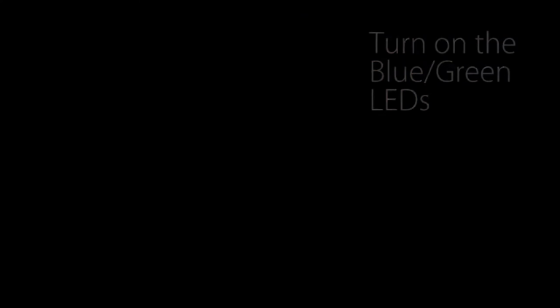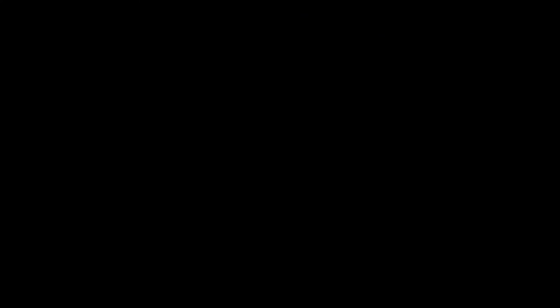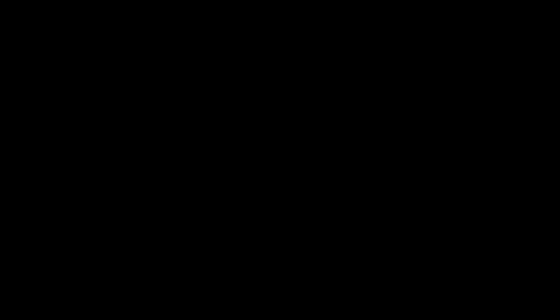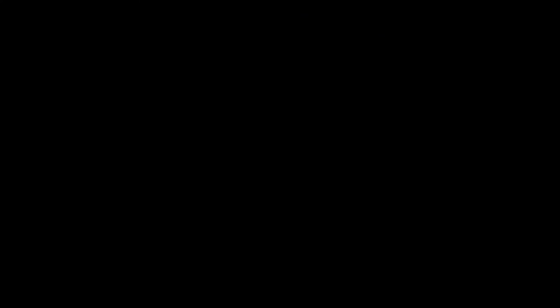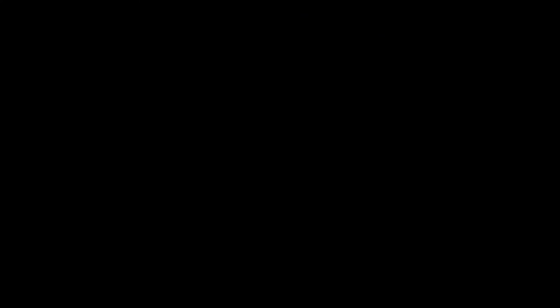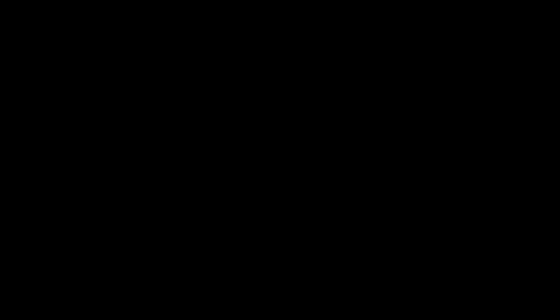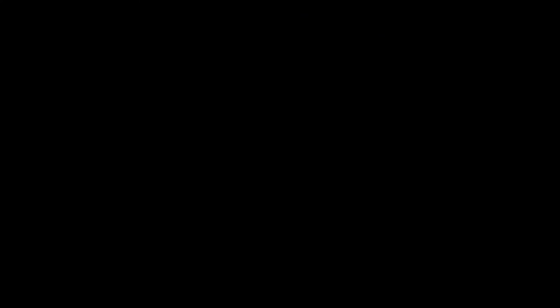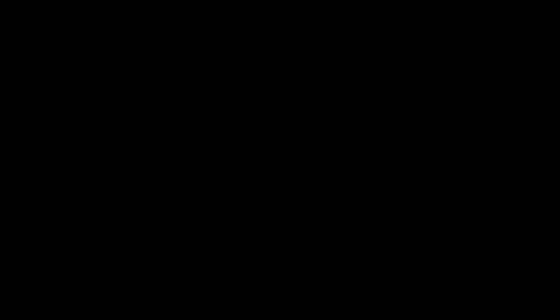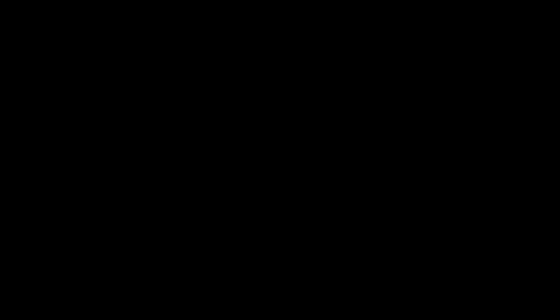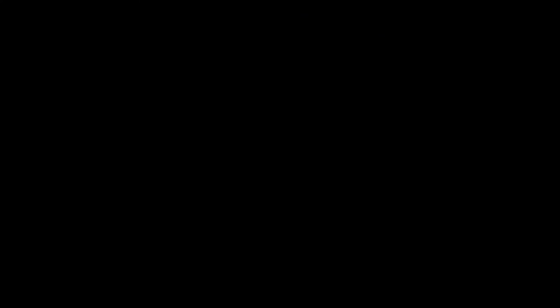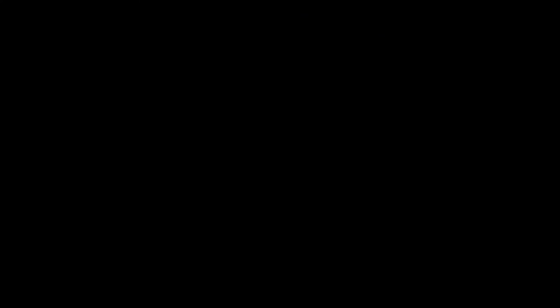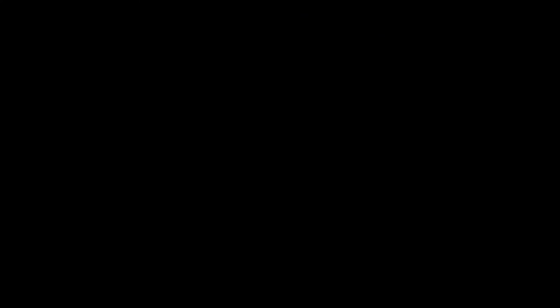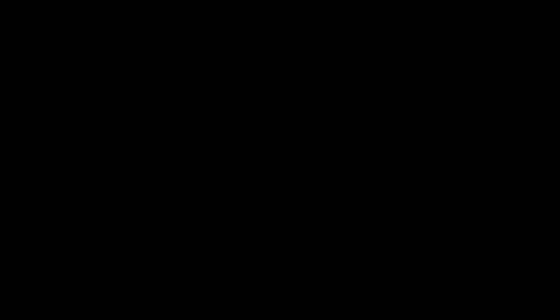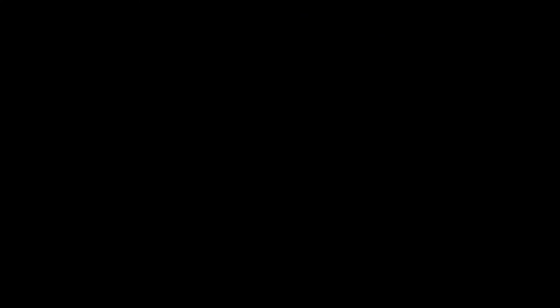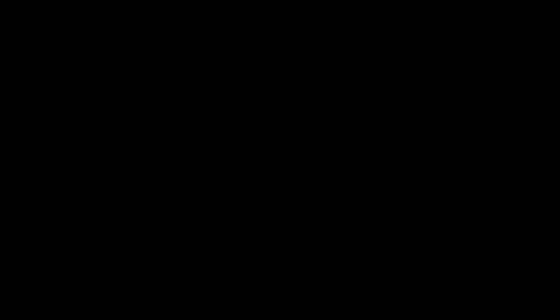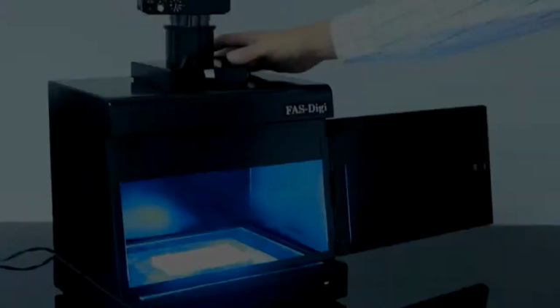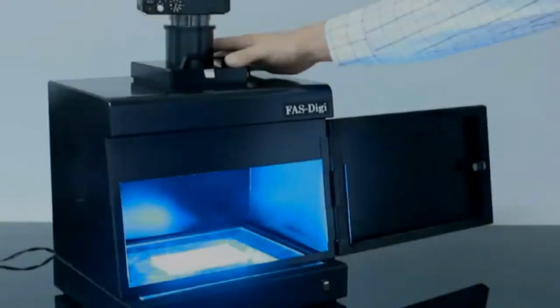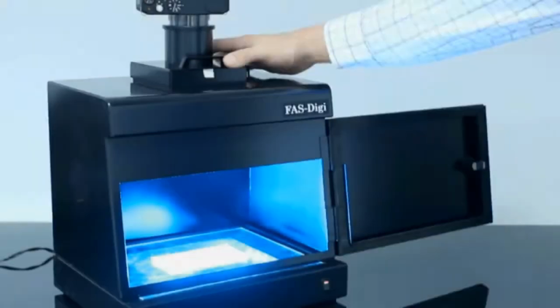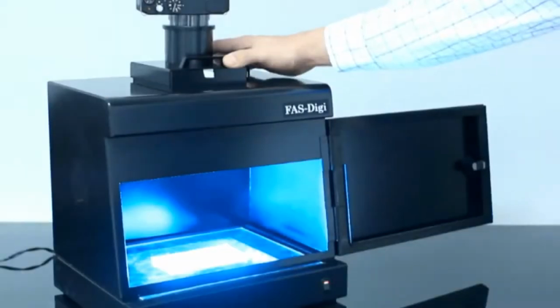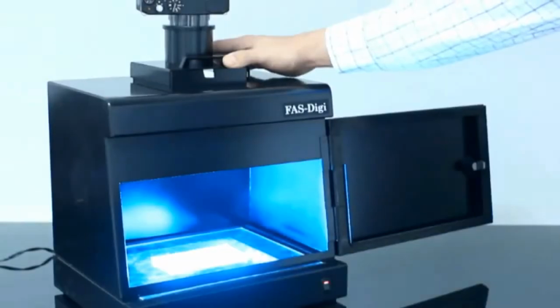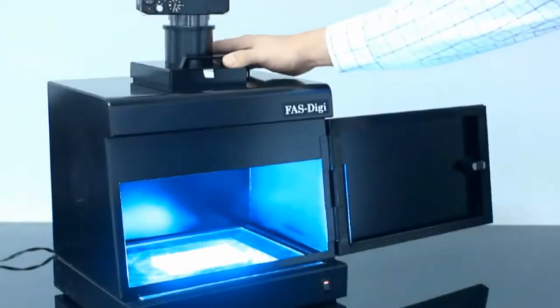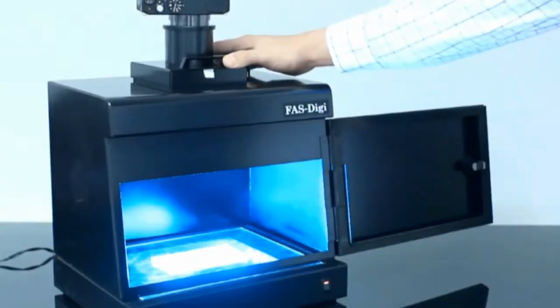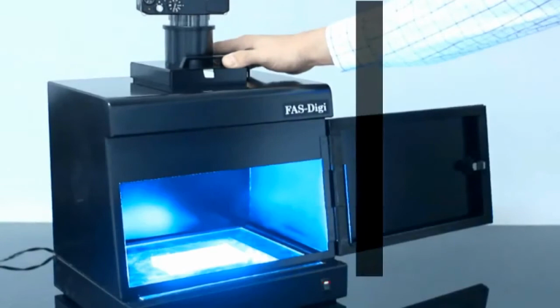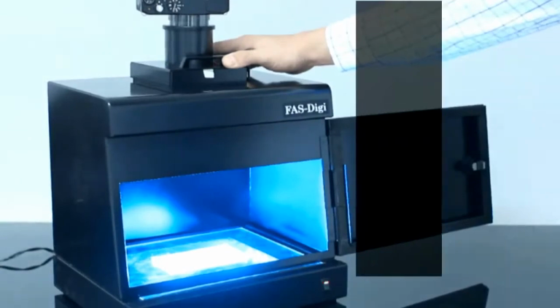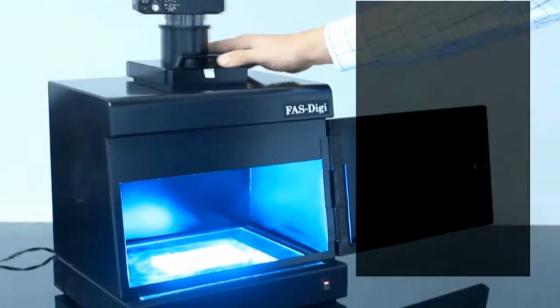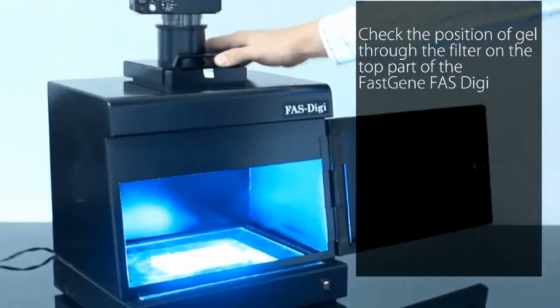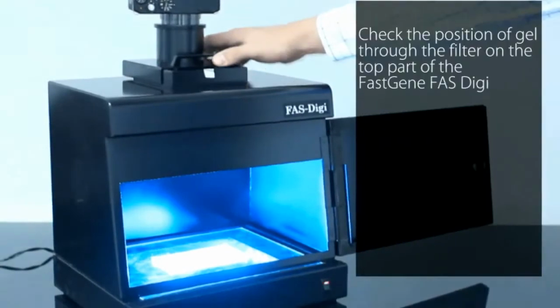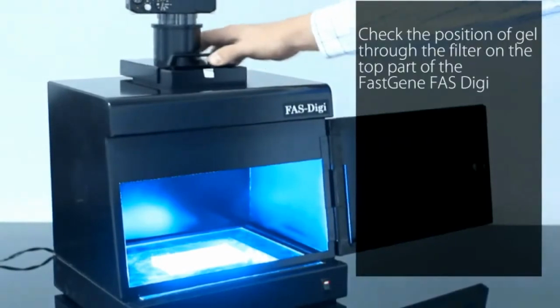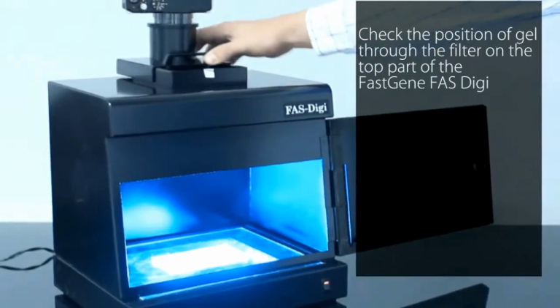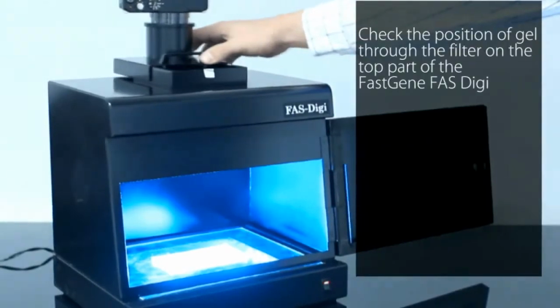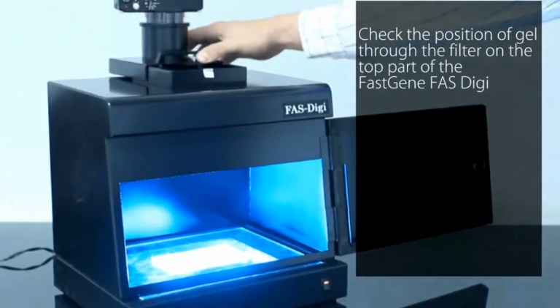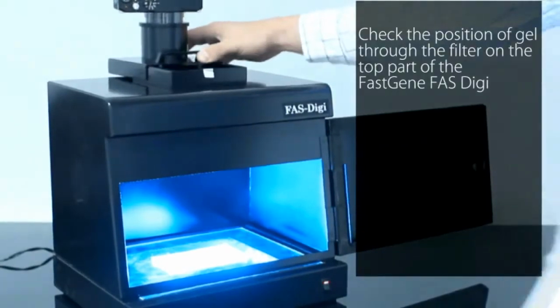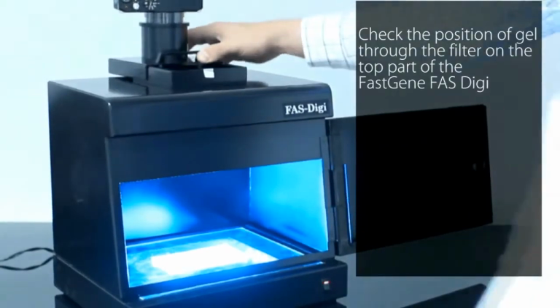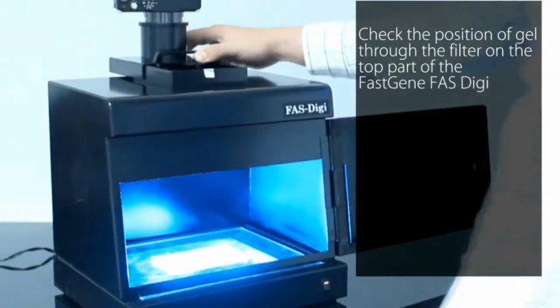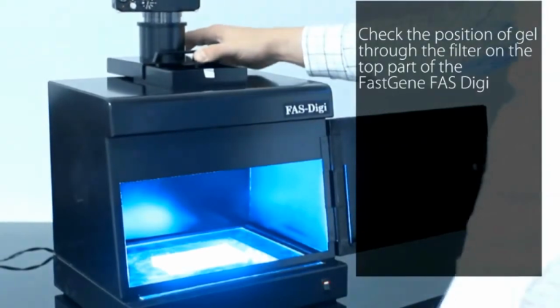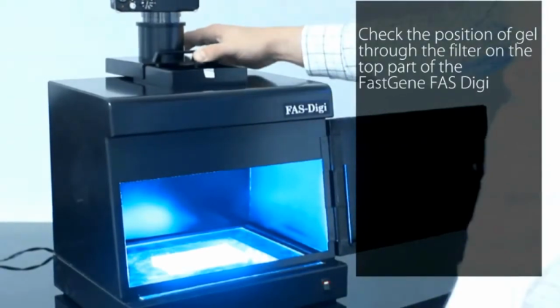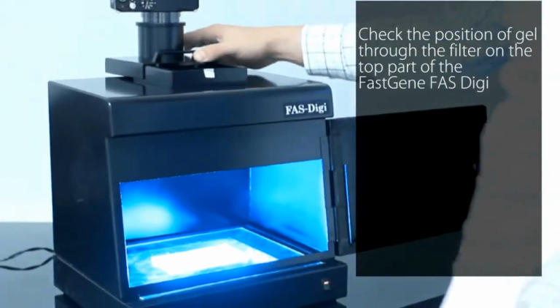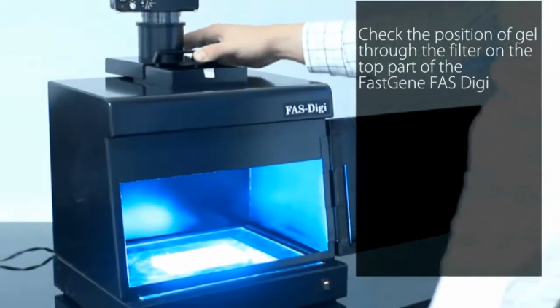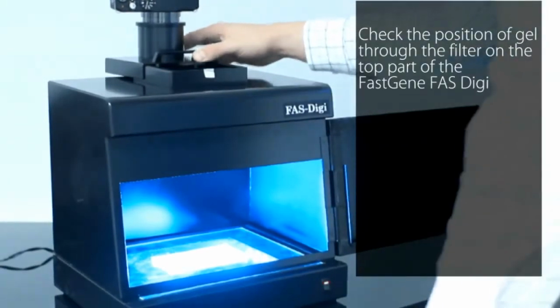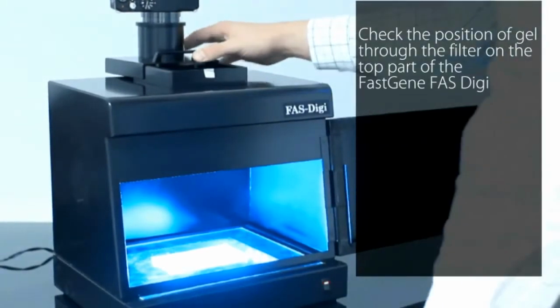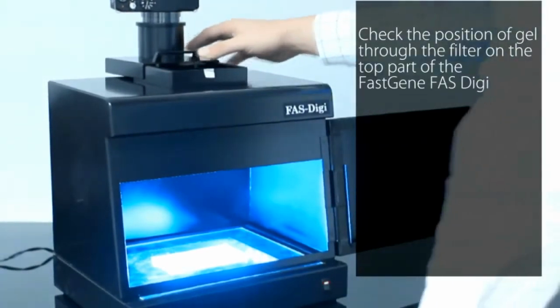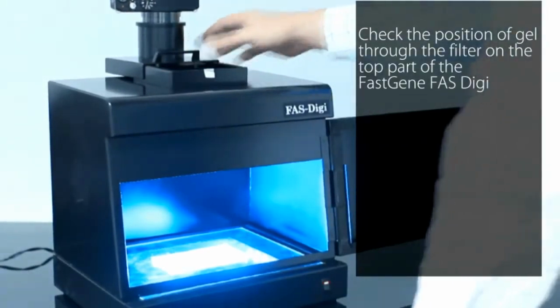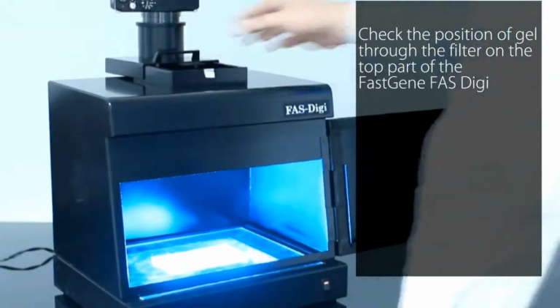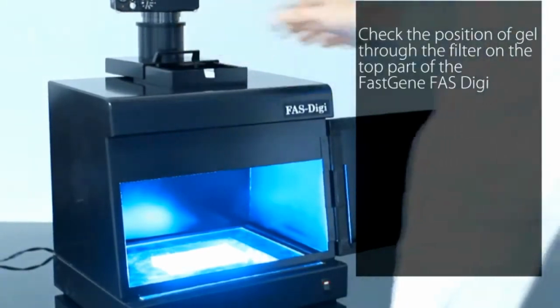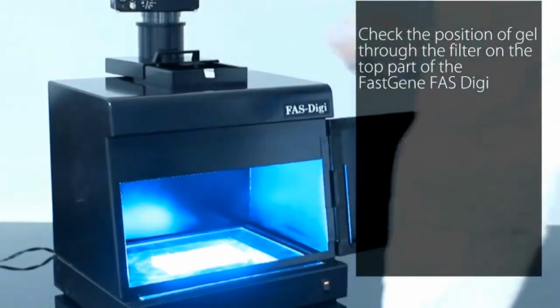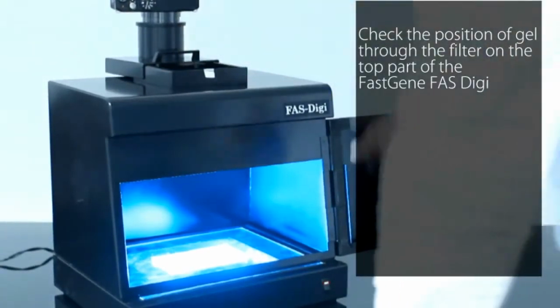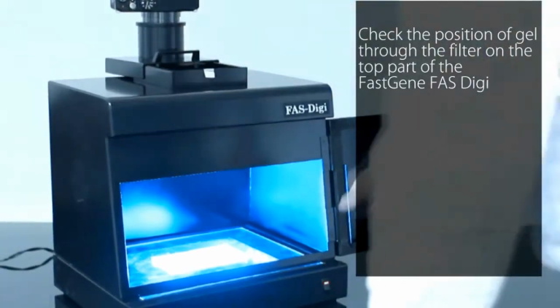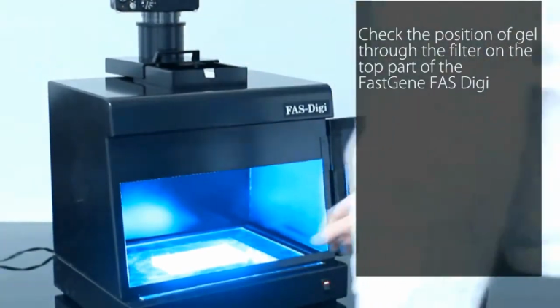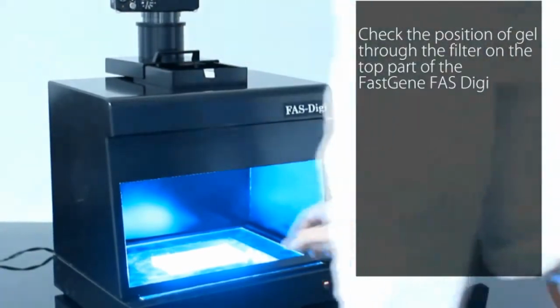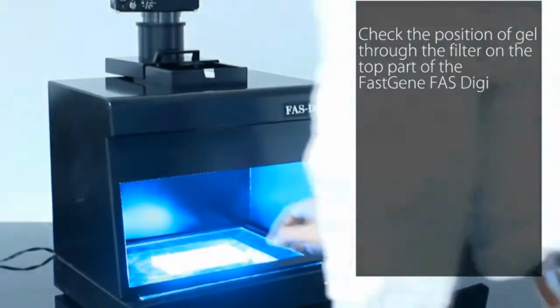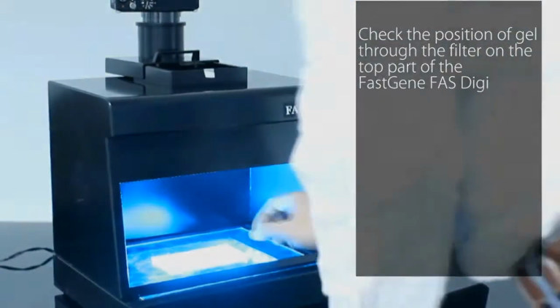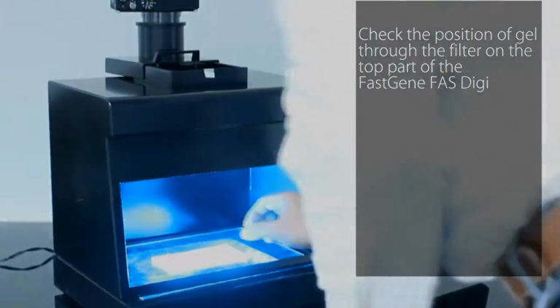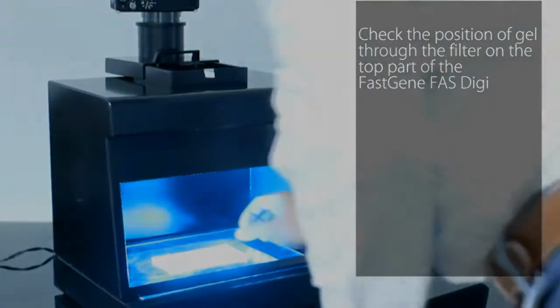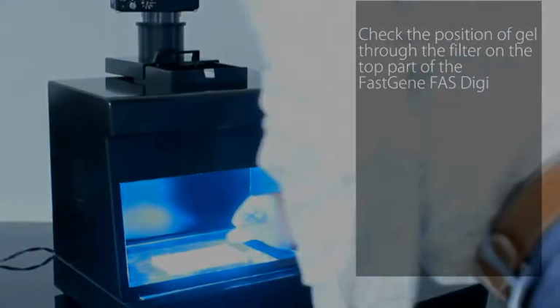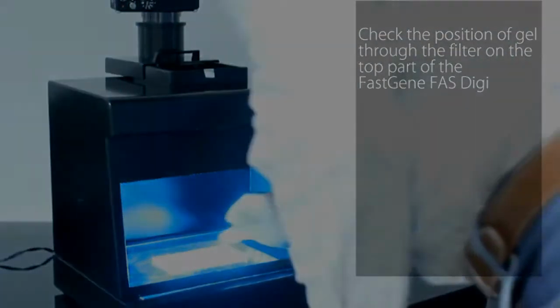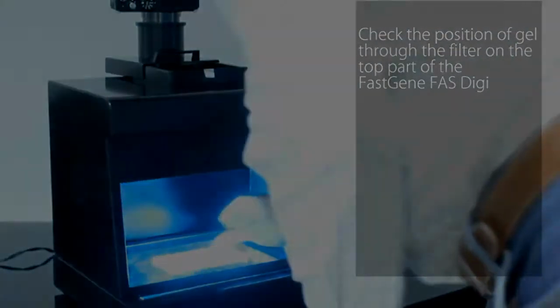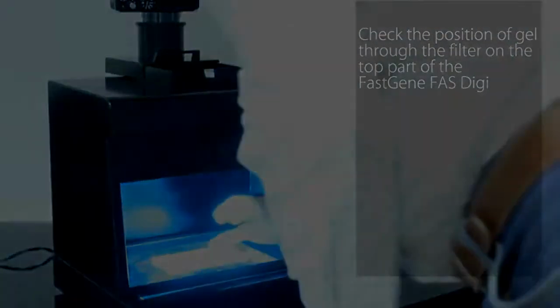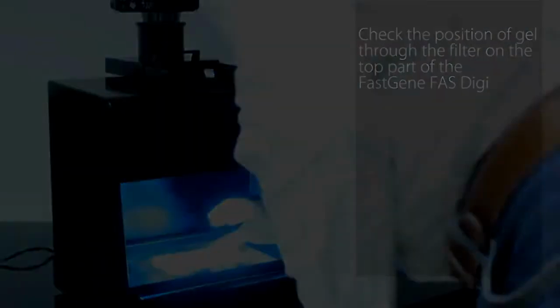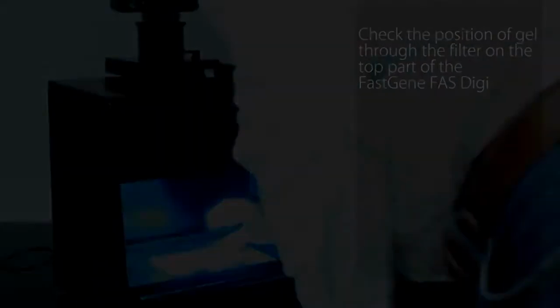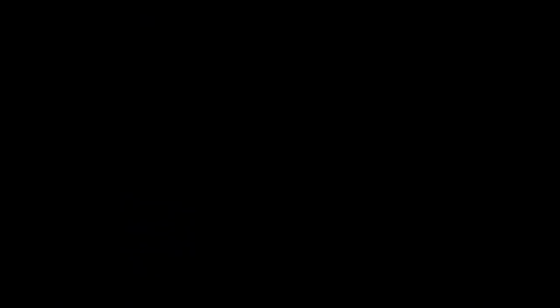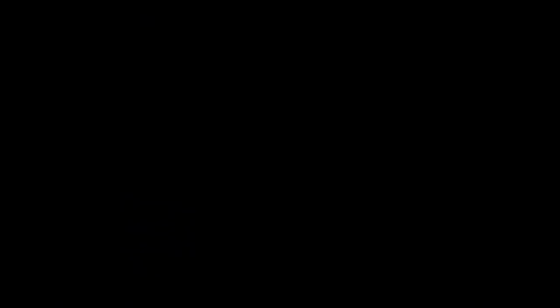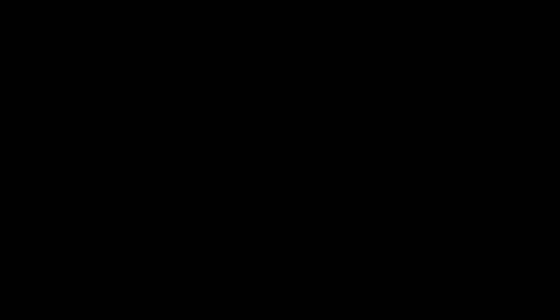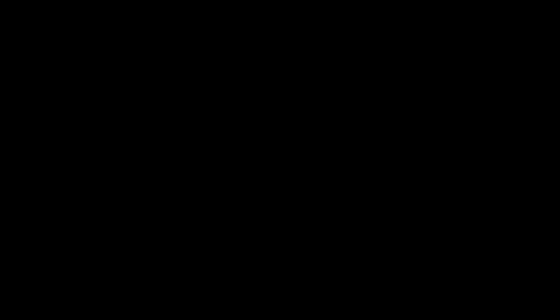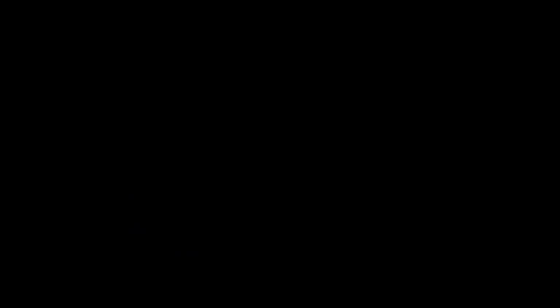Check that your gel is in the right position by looking through the filter on the top part of the FasGene FasDigi.